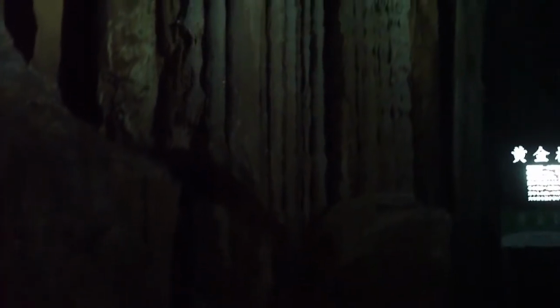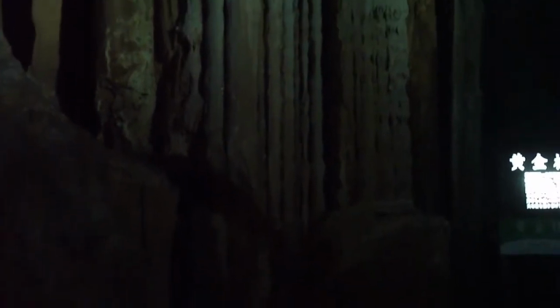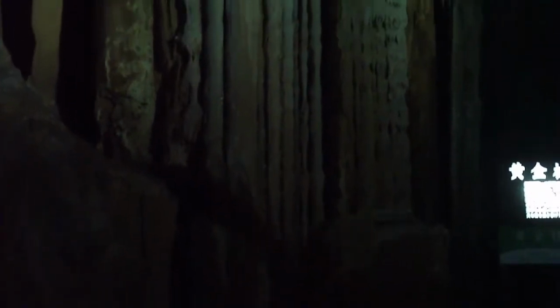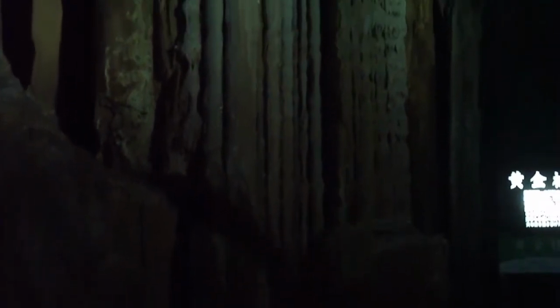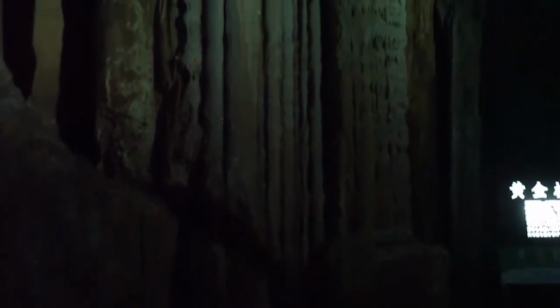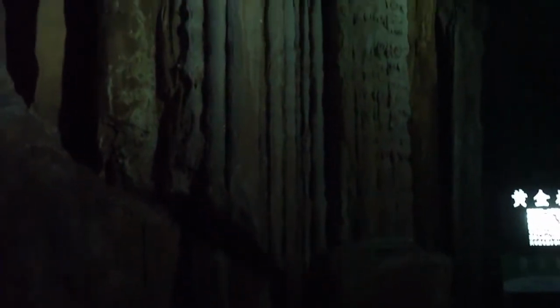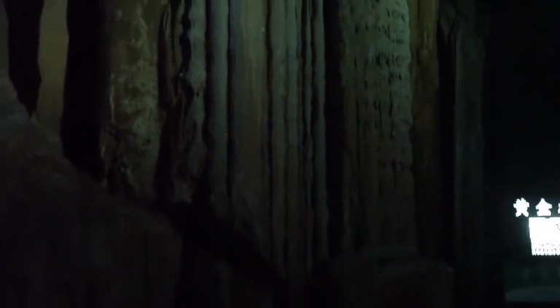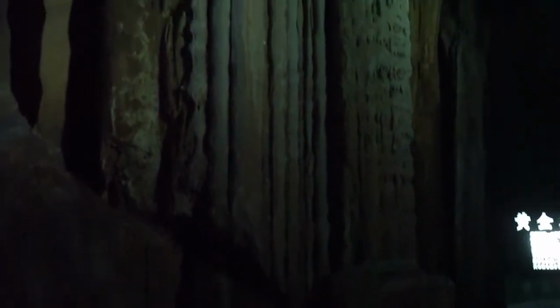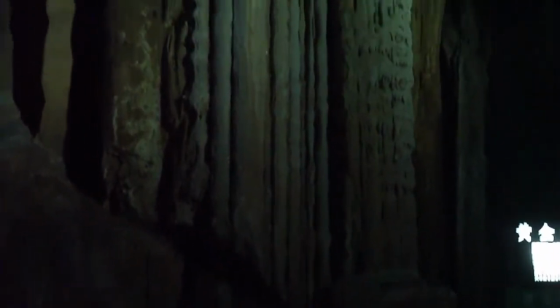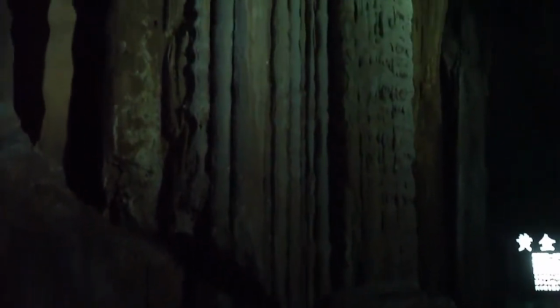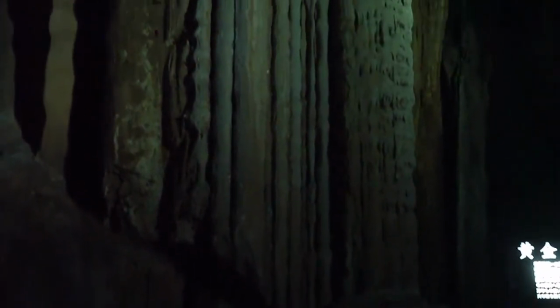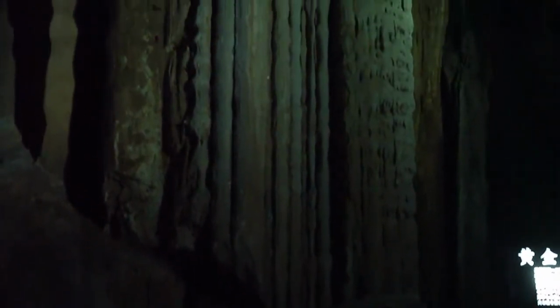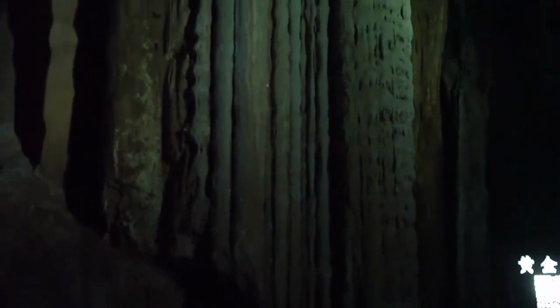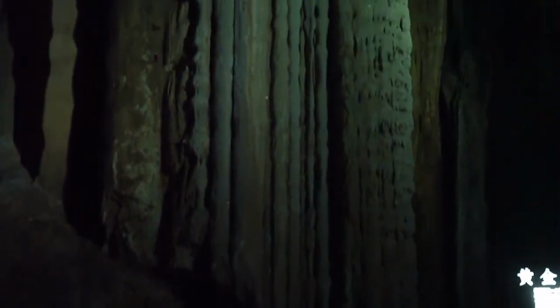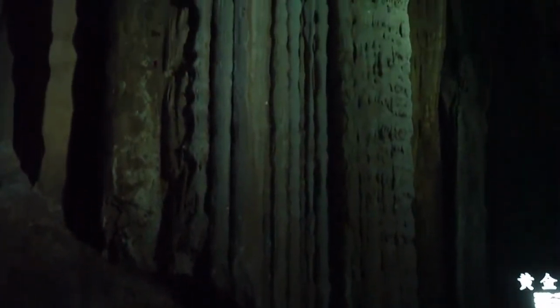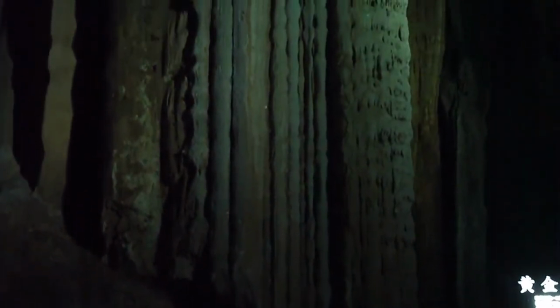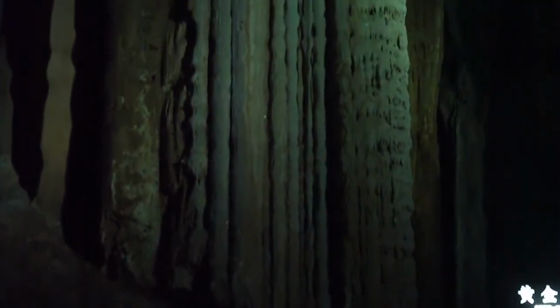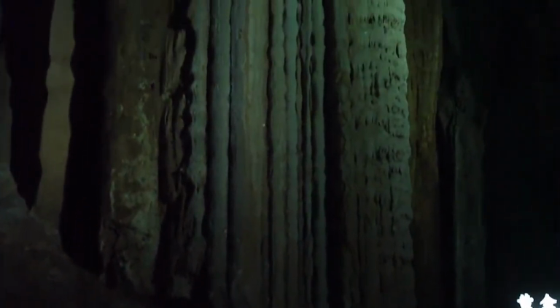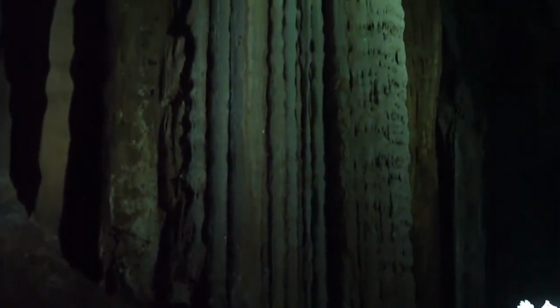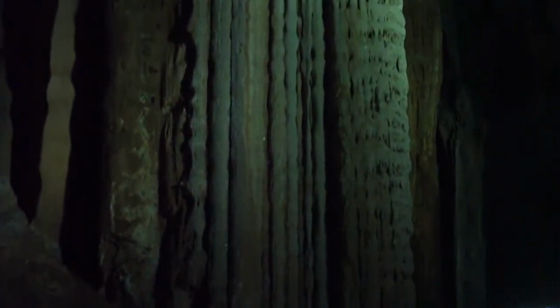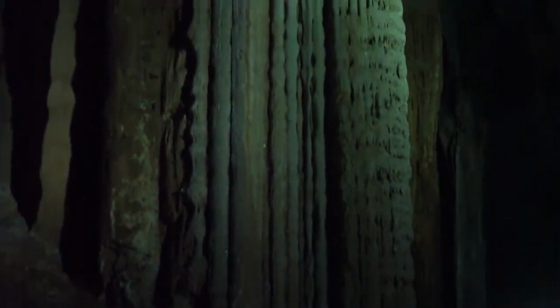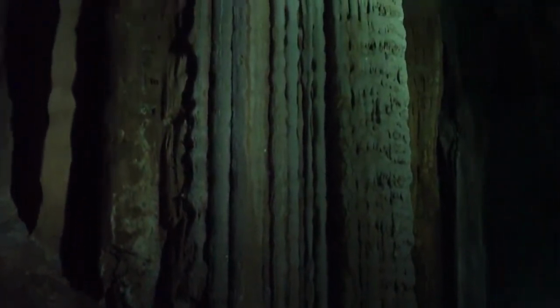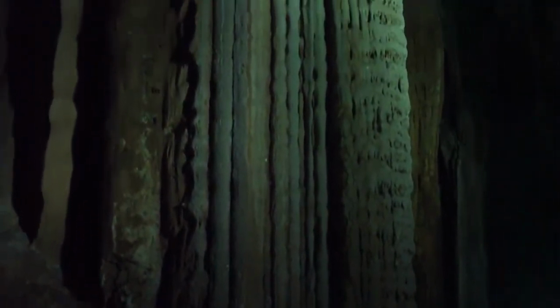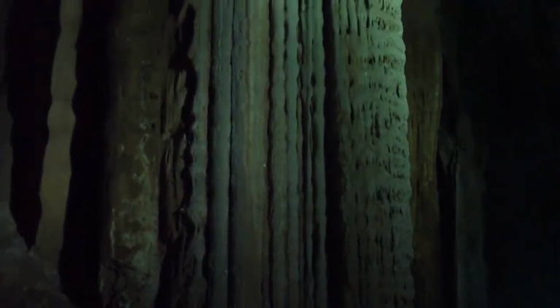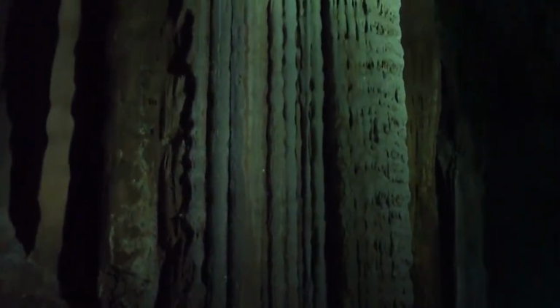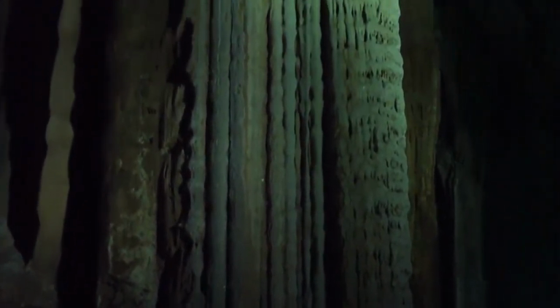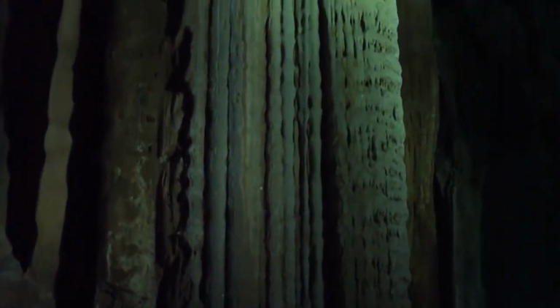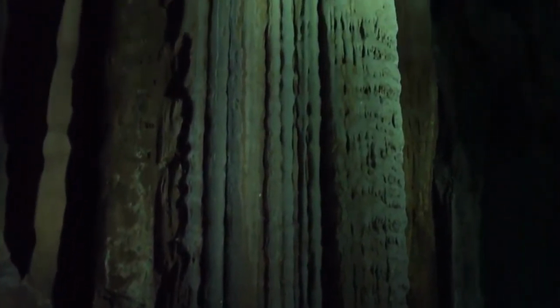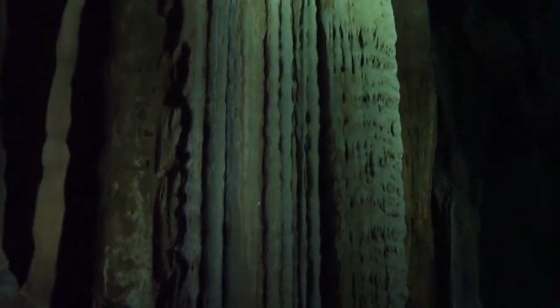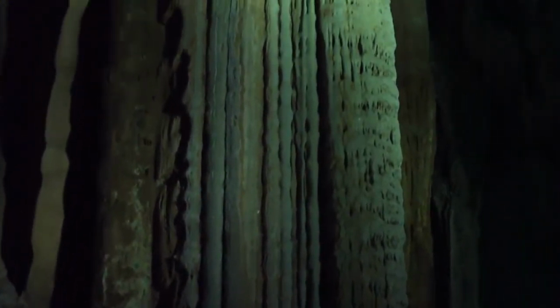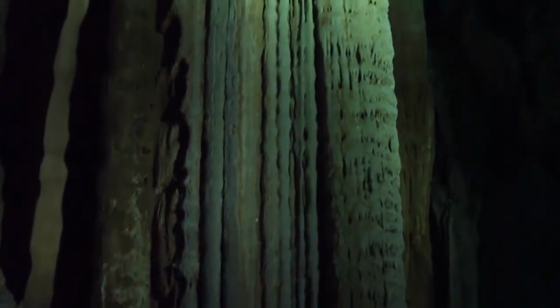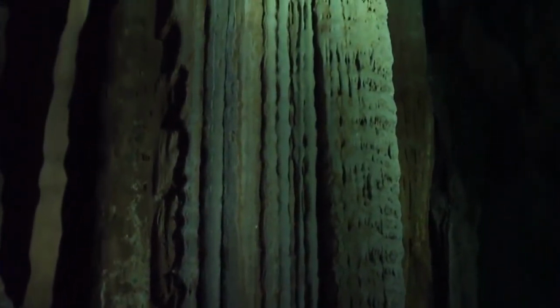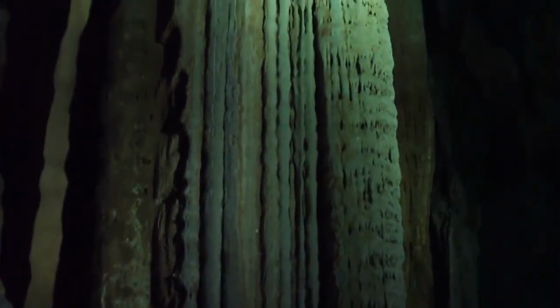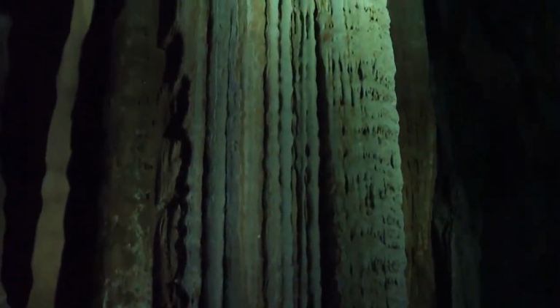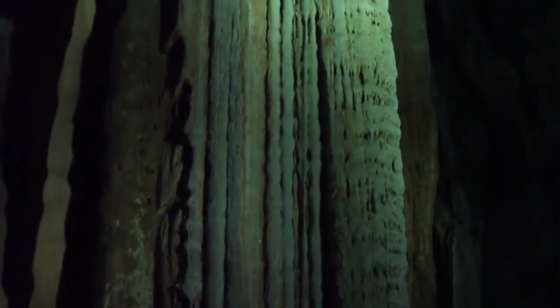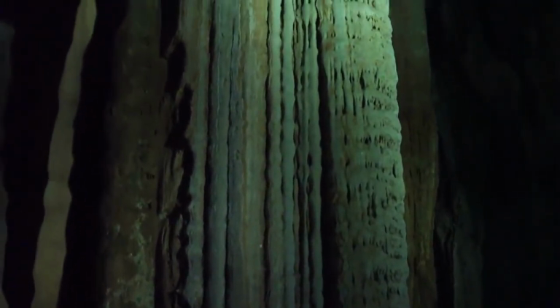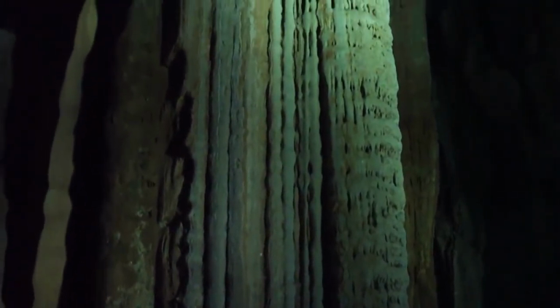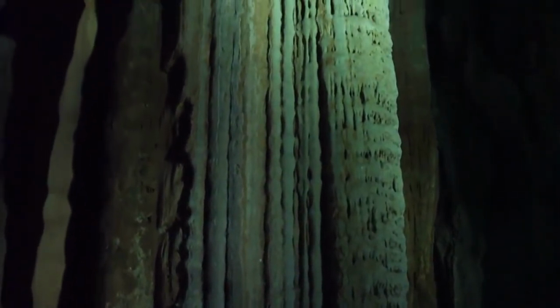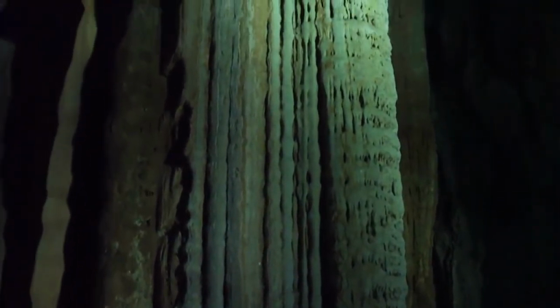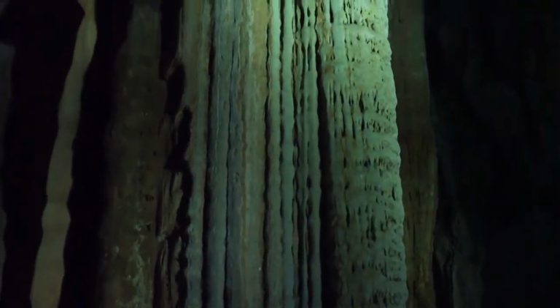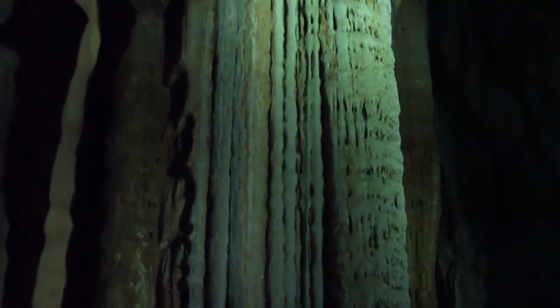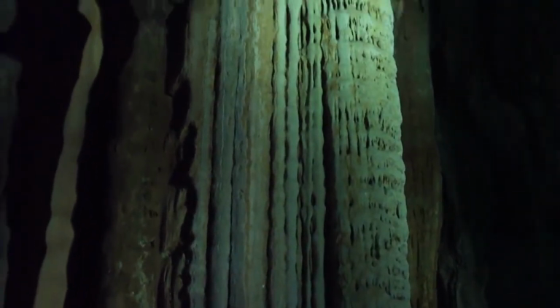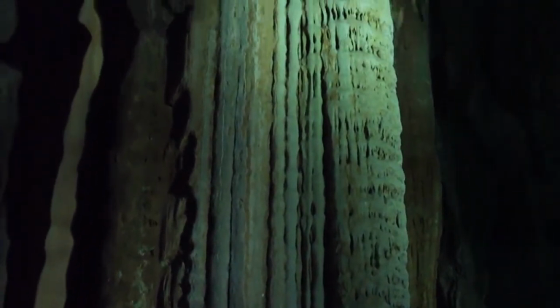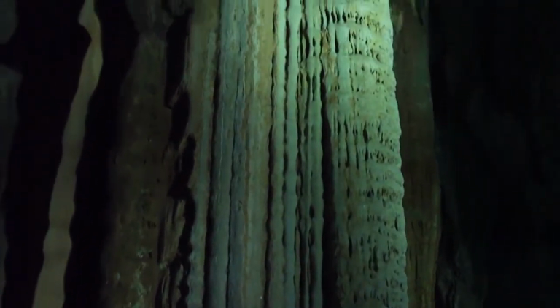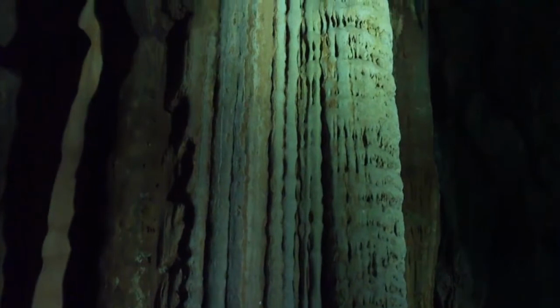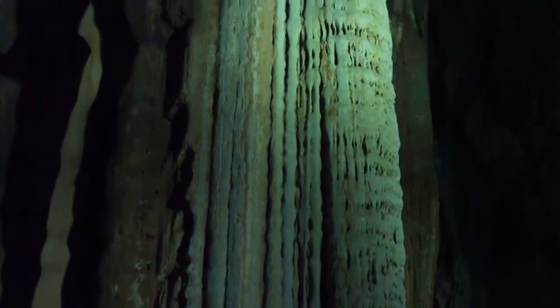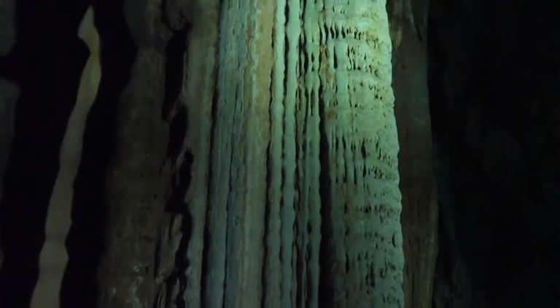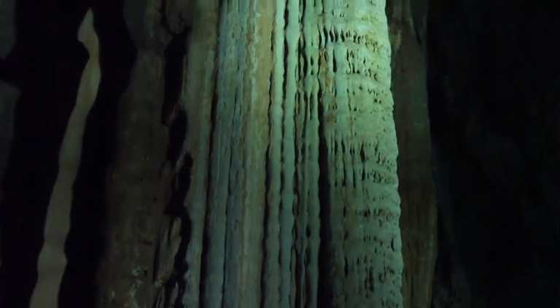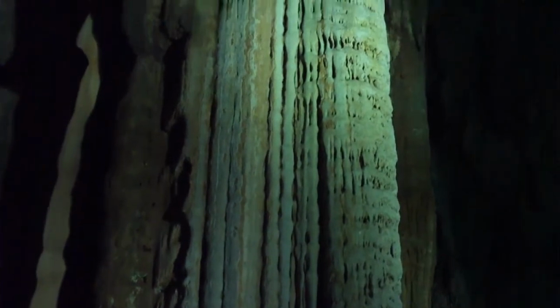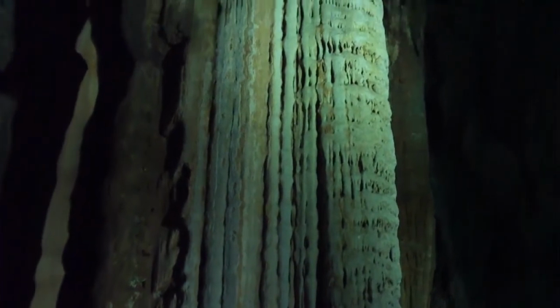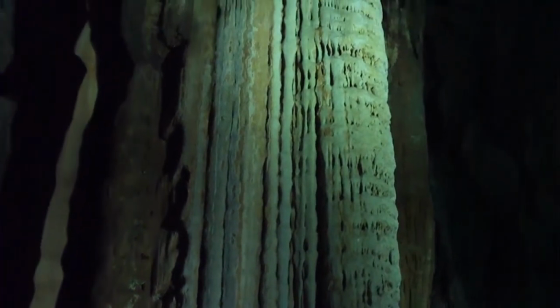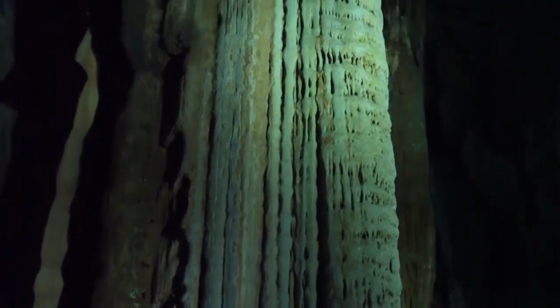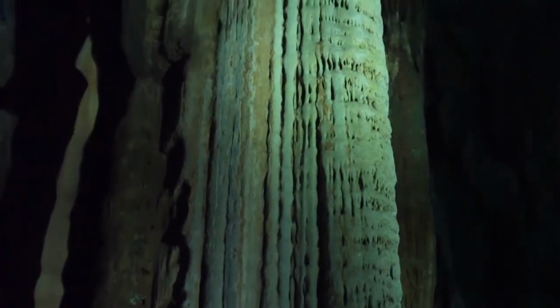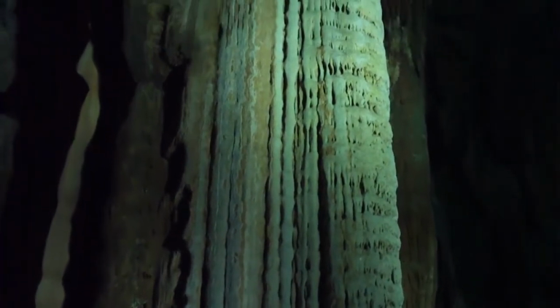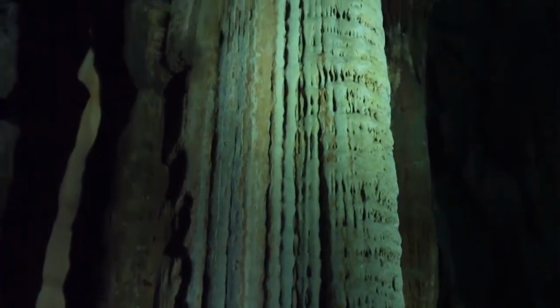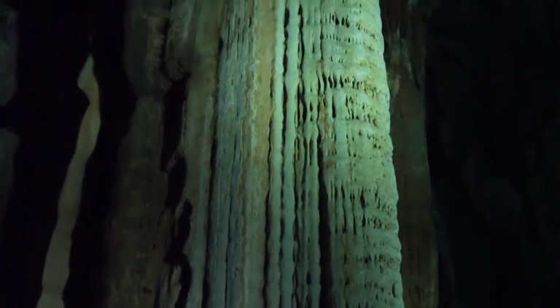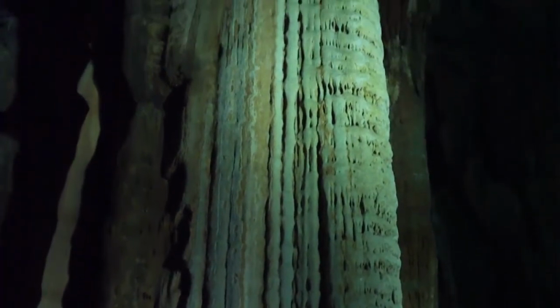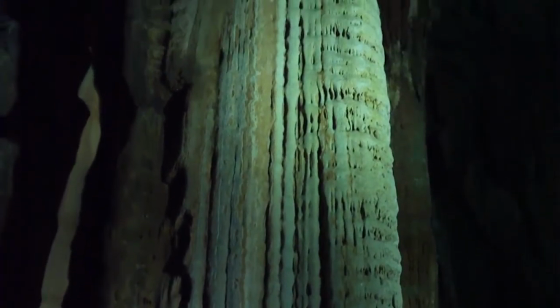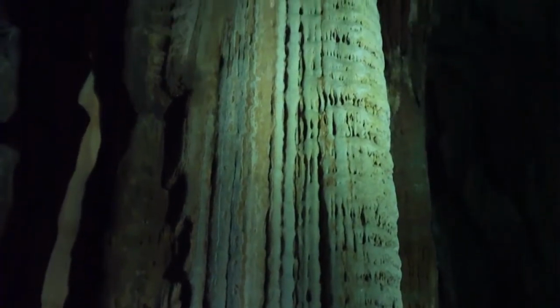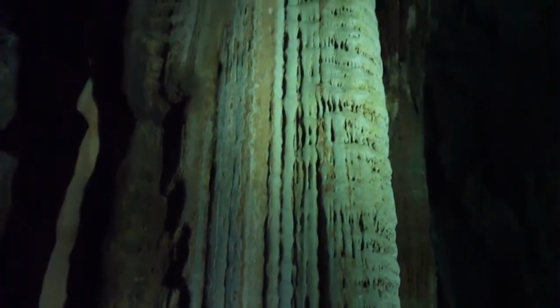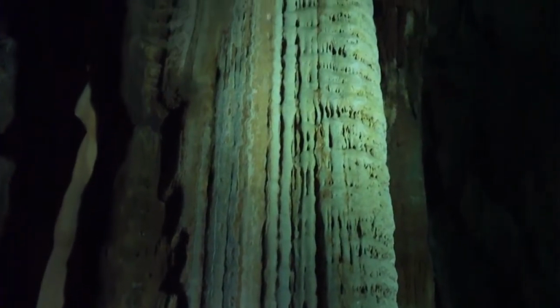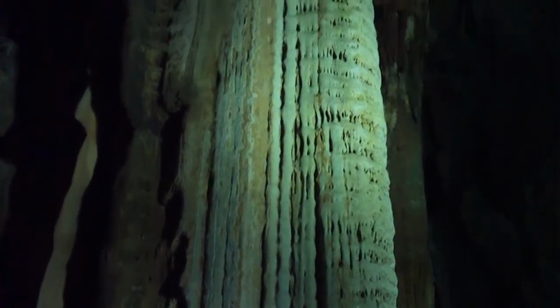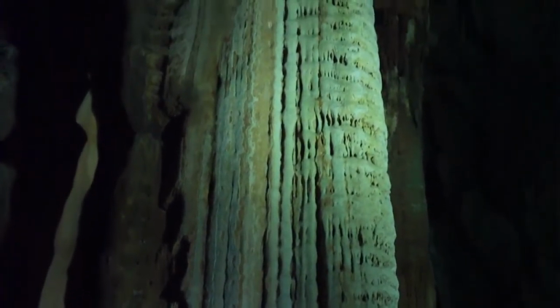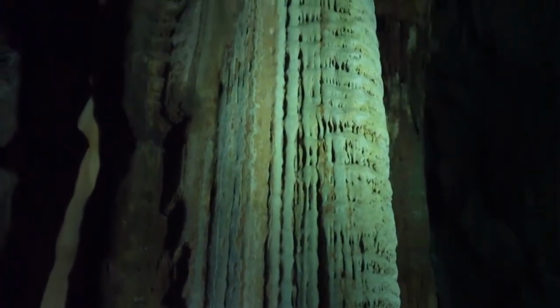One of the main features in the cave is called the golden pillar. It's a roughly three-story tall limestone pillar.